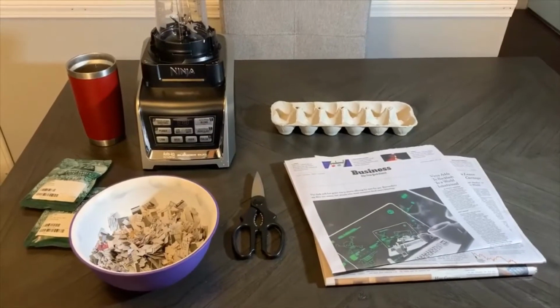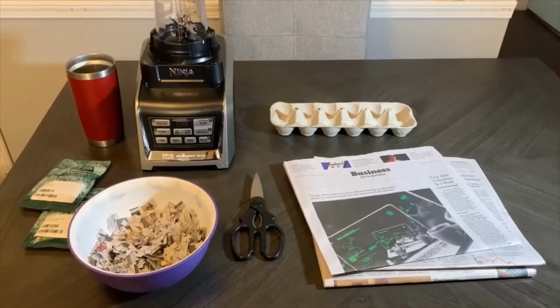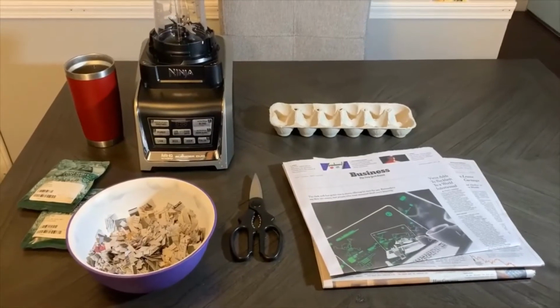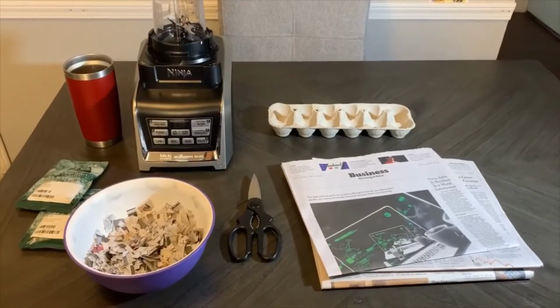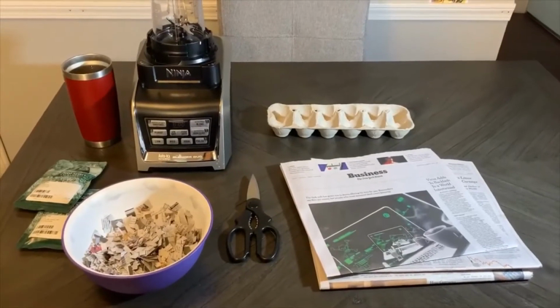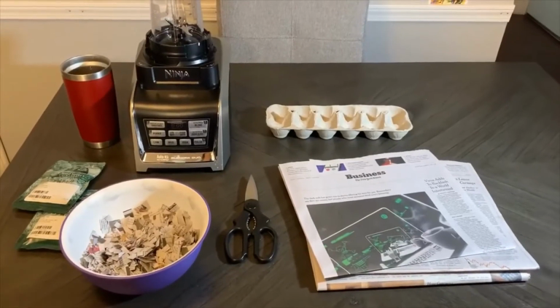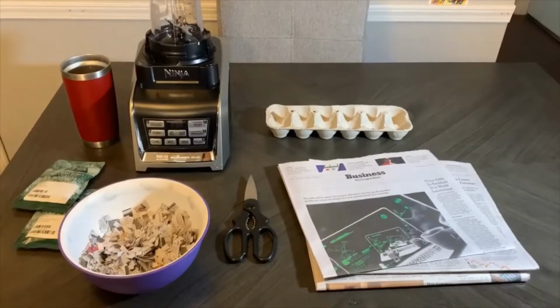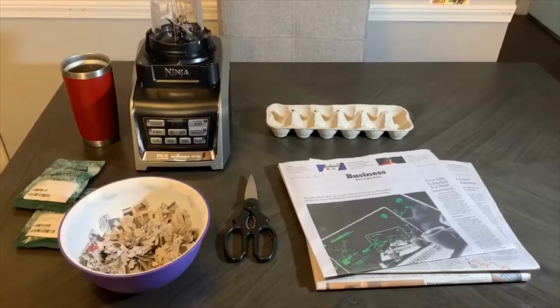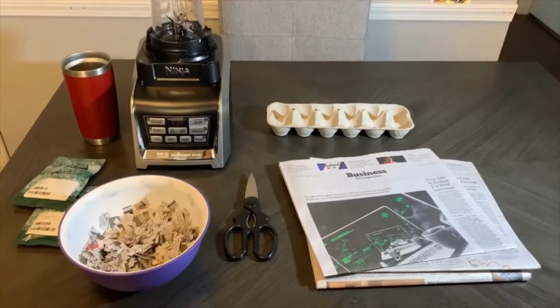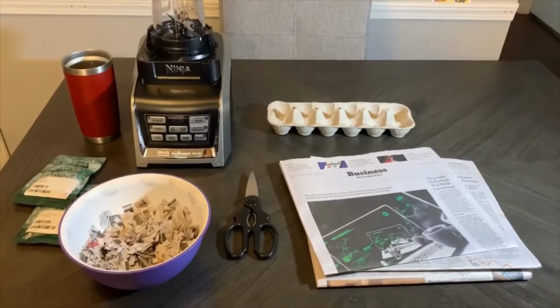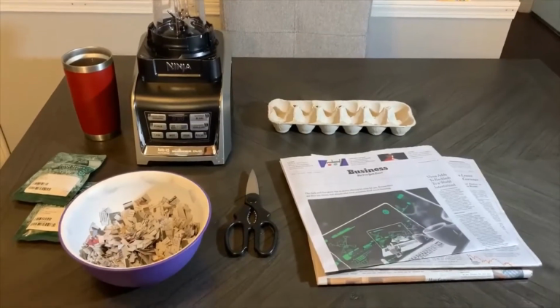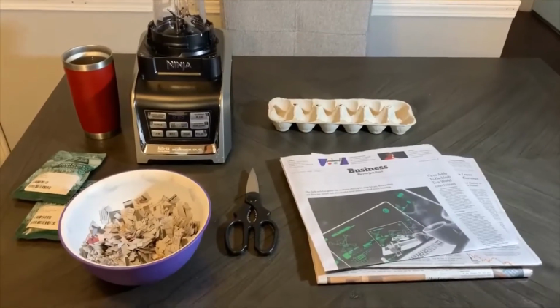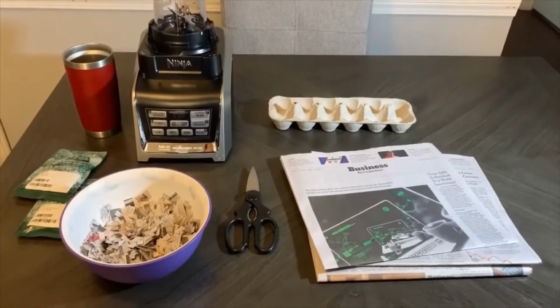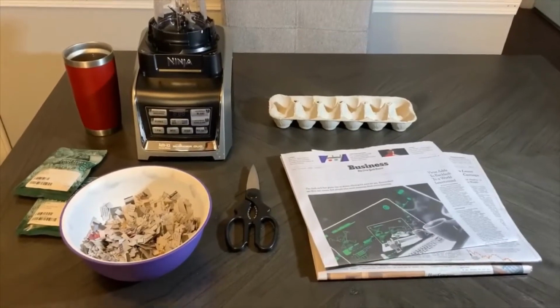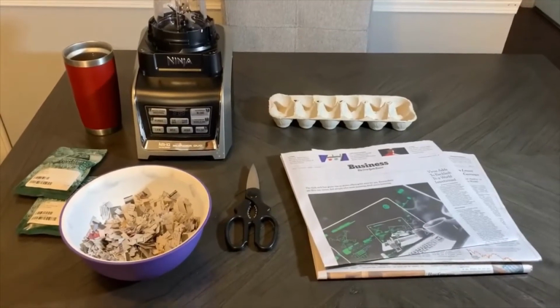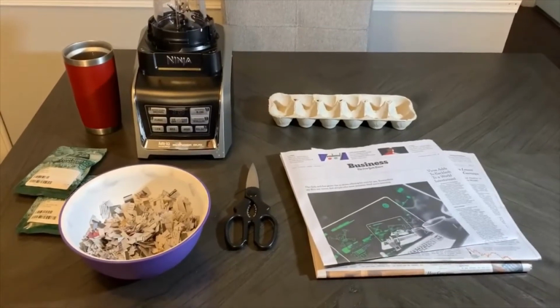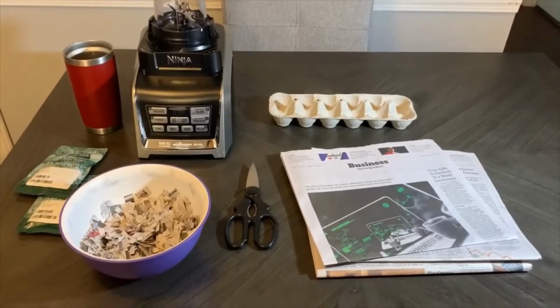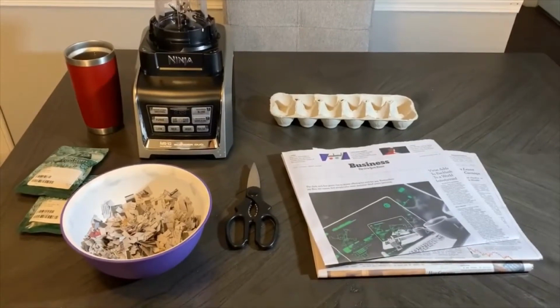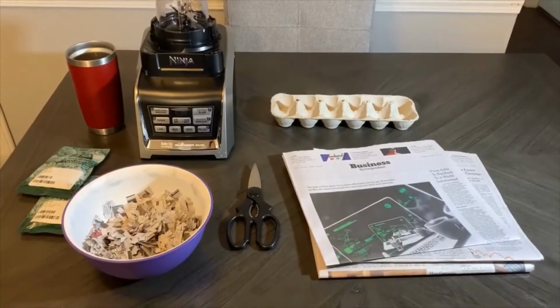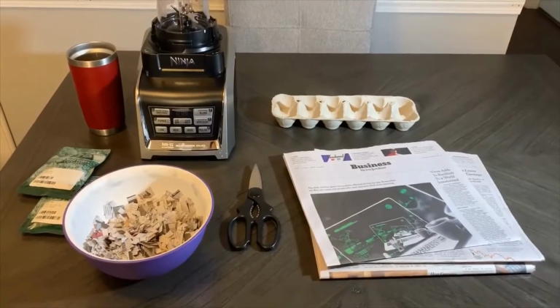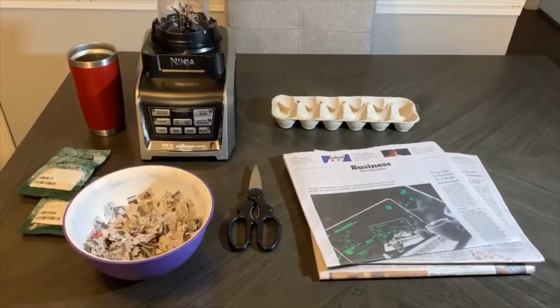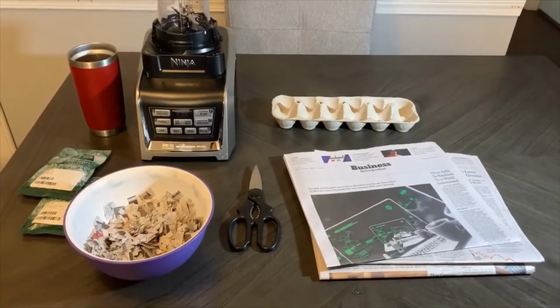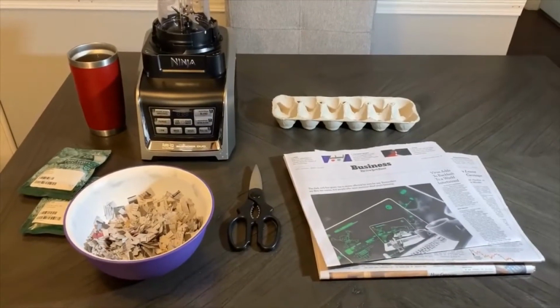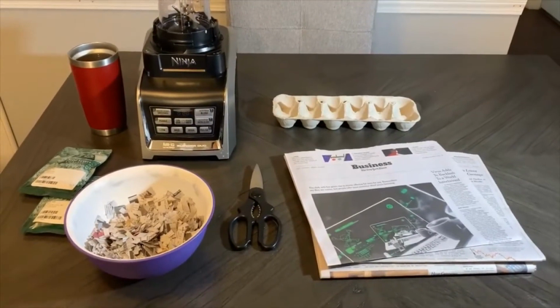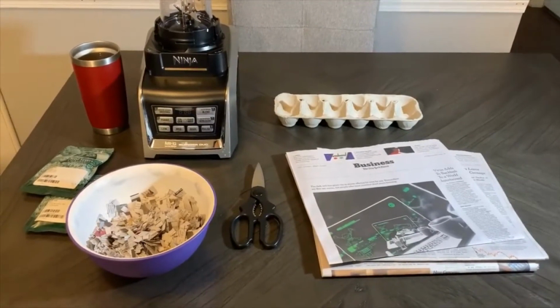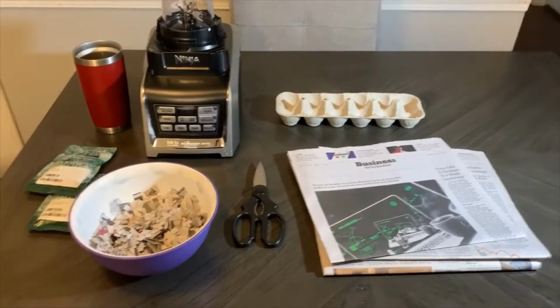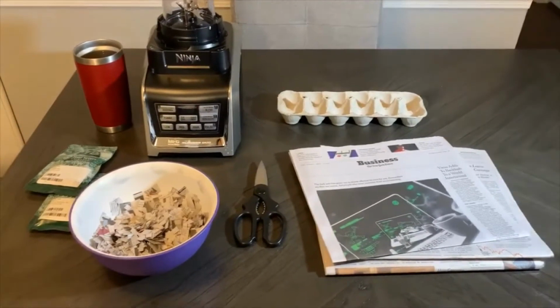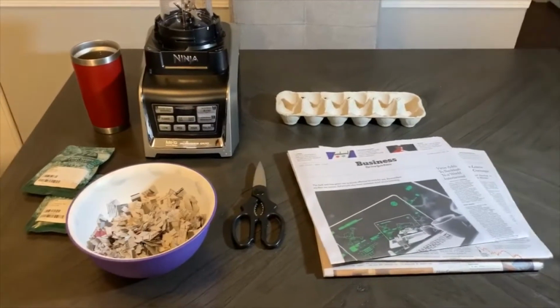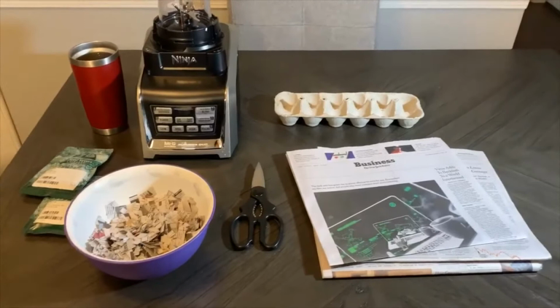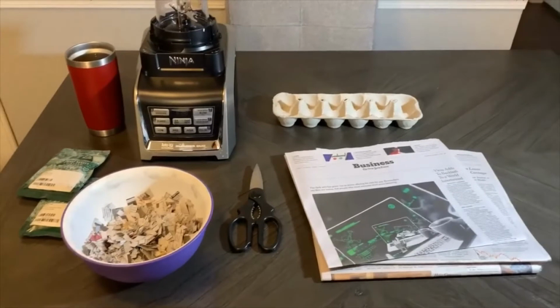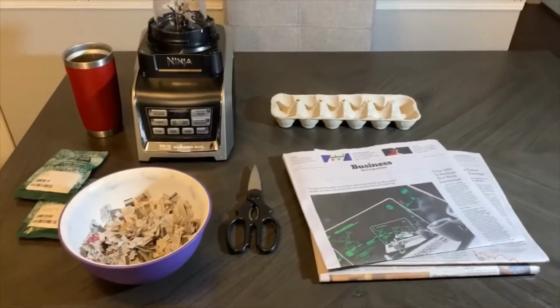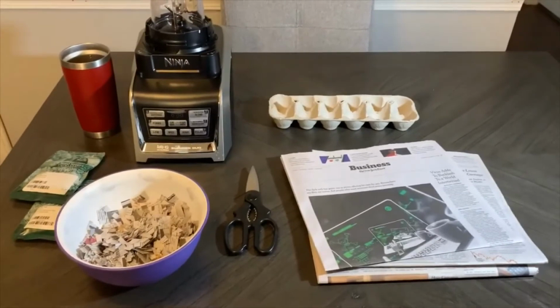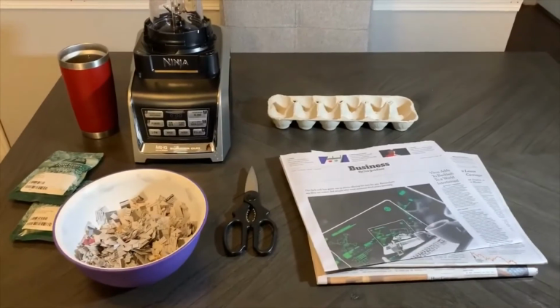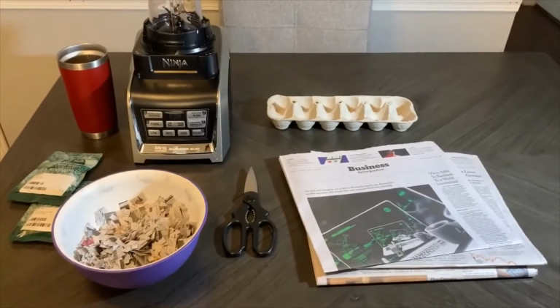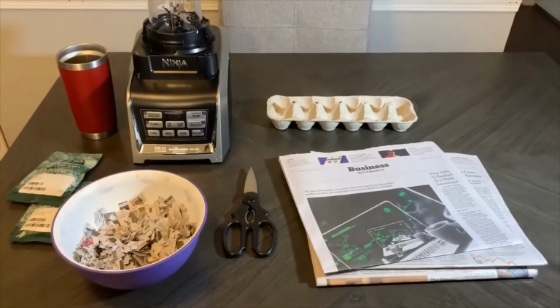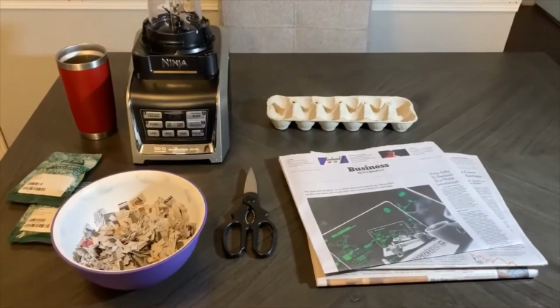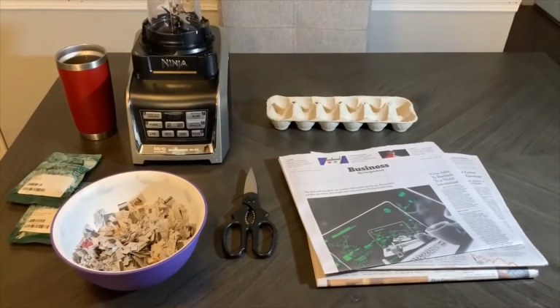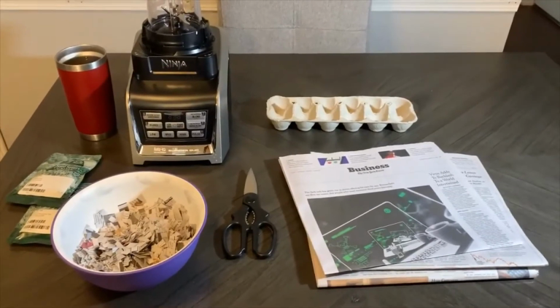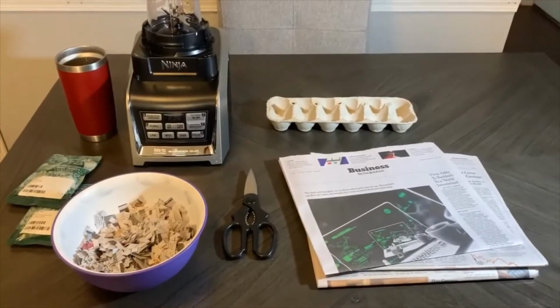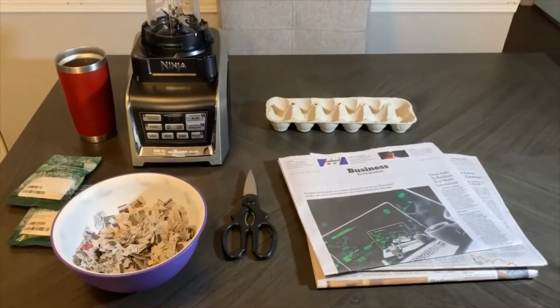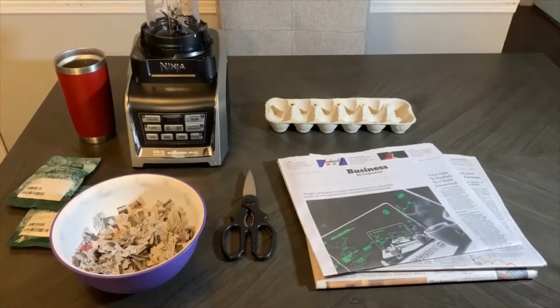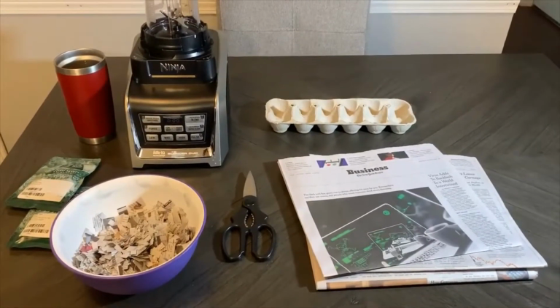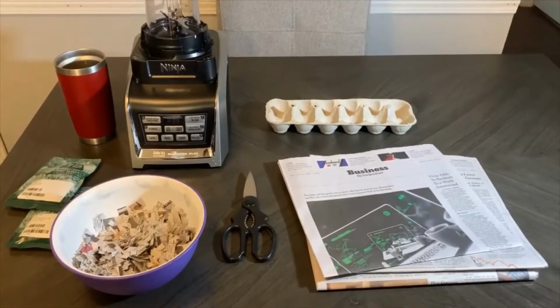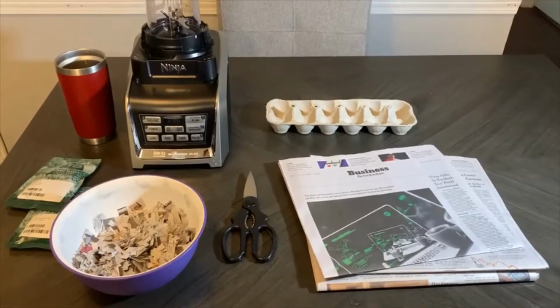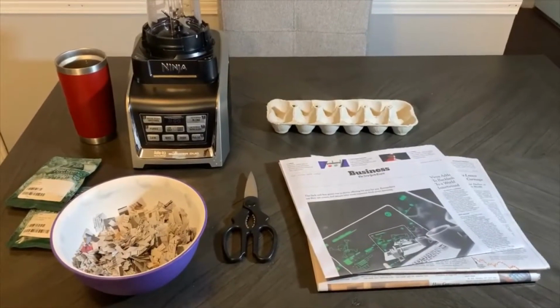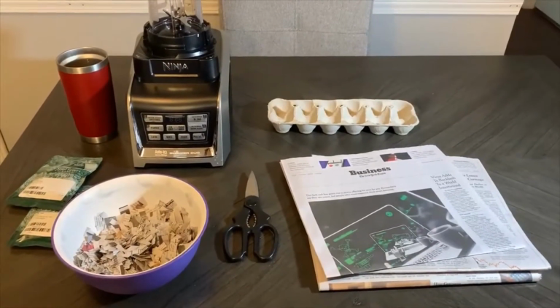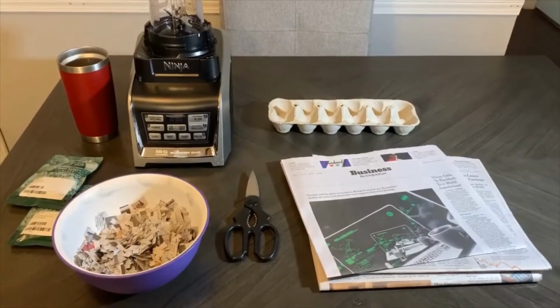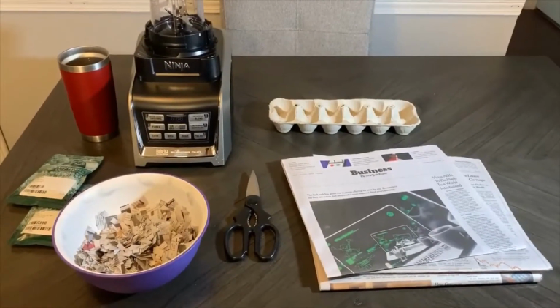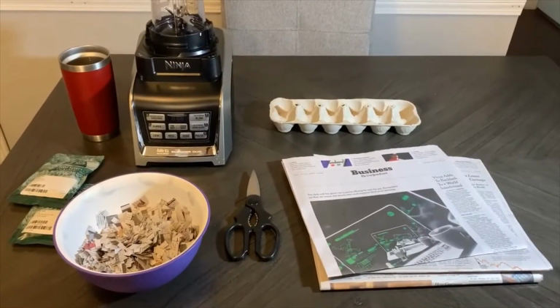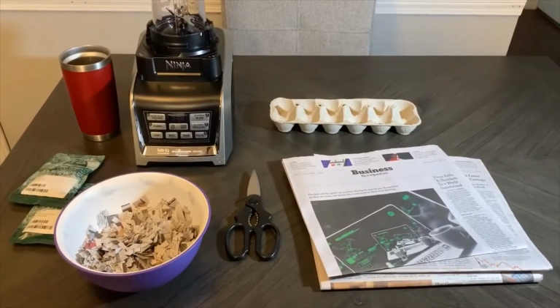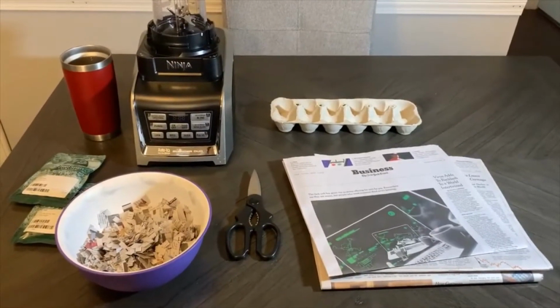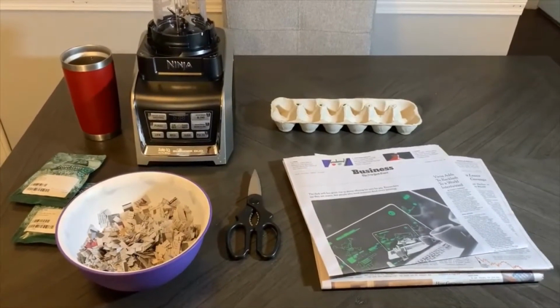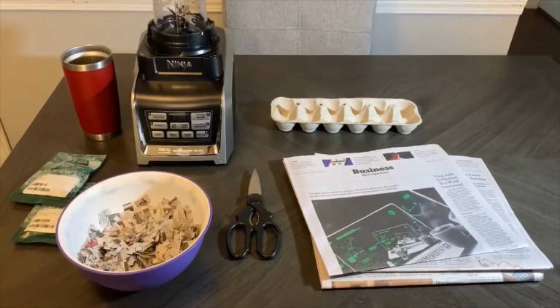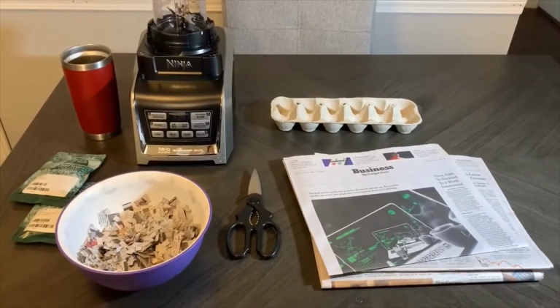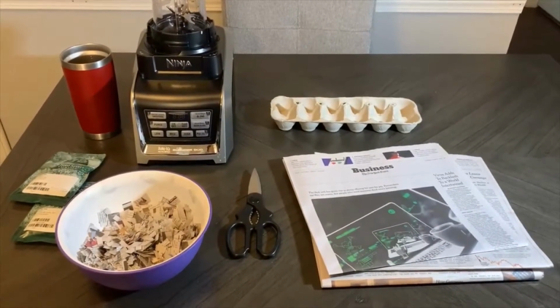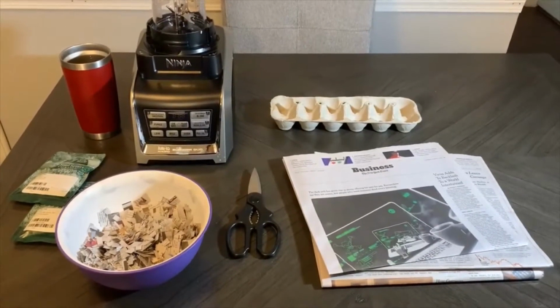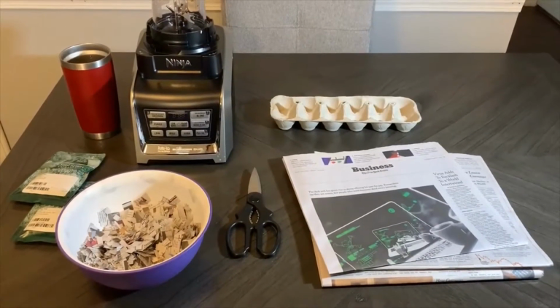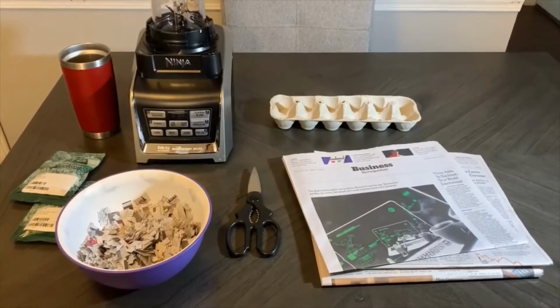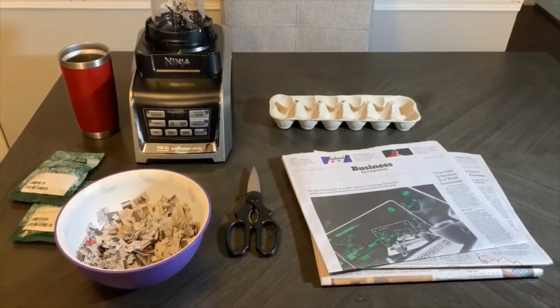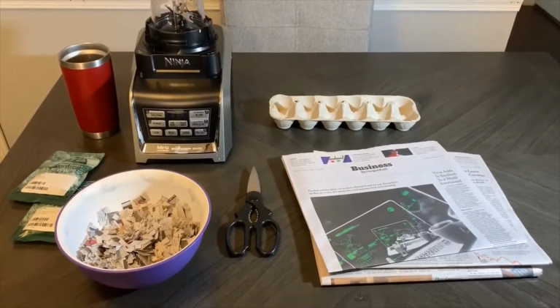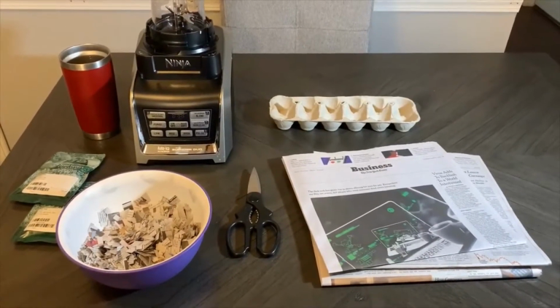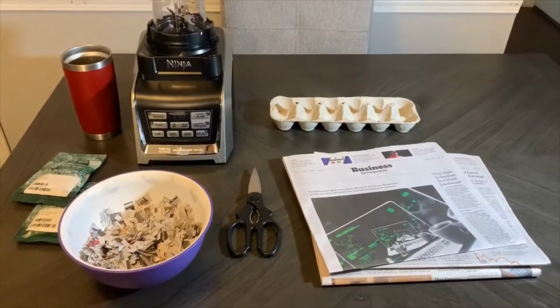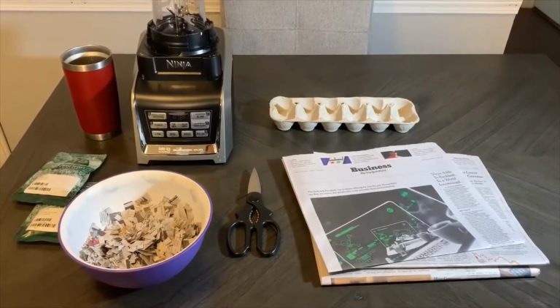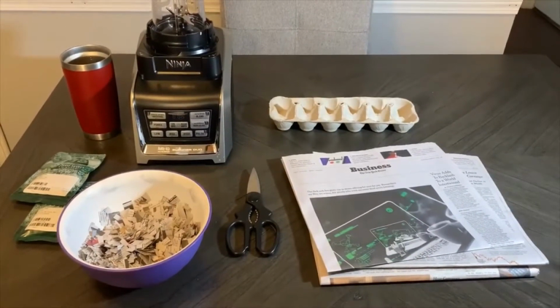Hey everybody, it's Rachel from Rock Island Public Library, and today I'm going to be showing you how to make some seed bombs to celebrate Earth Day.